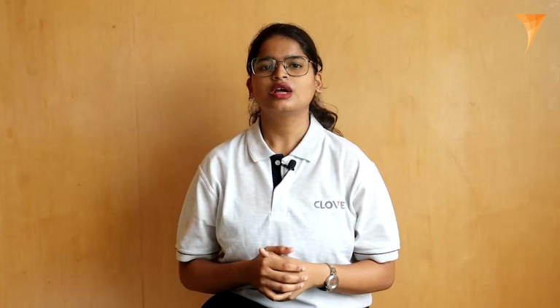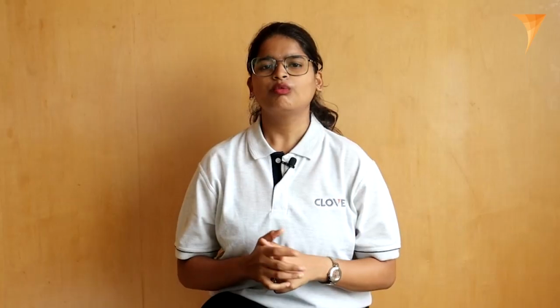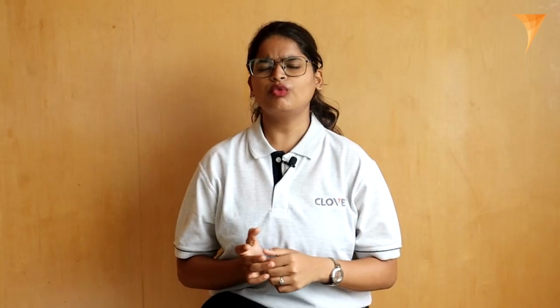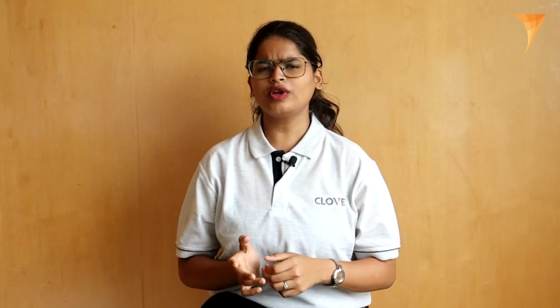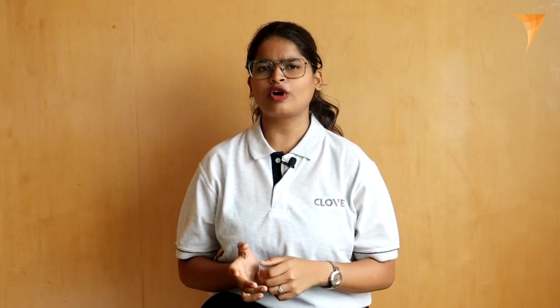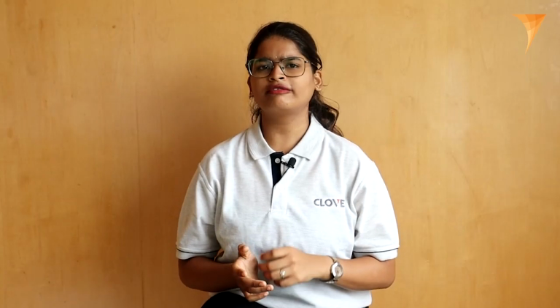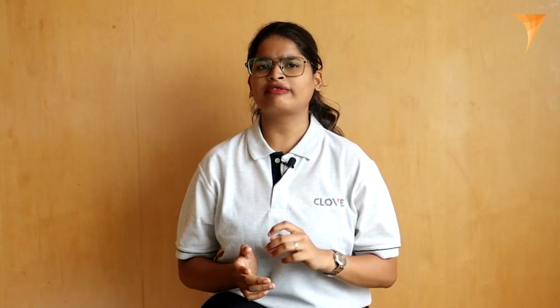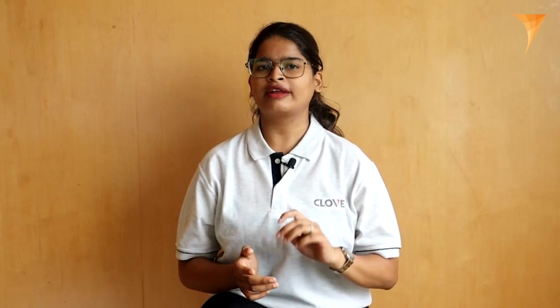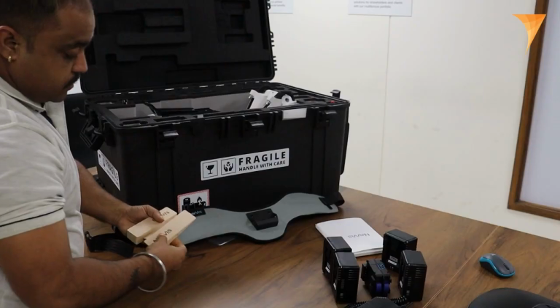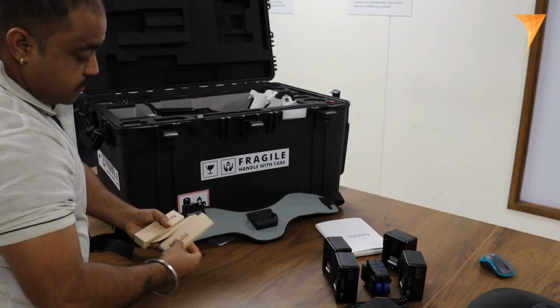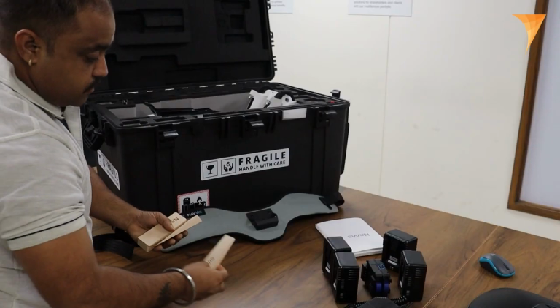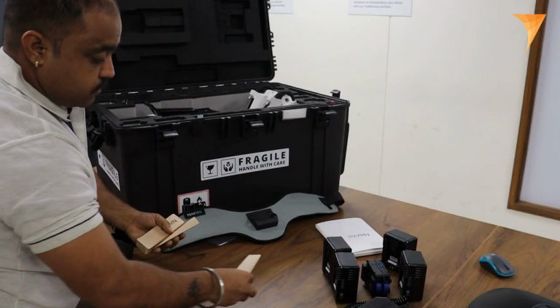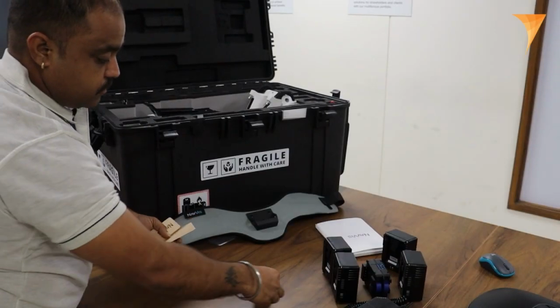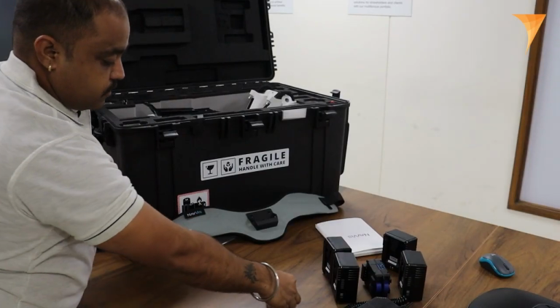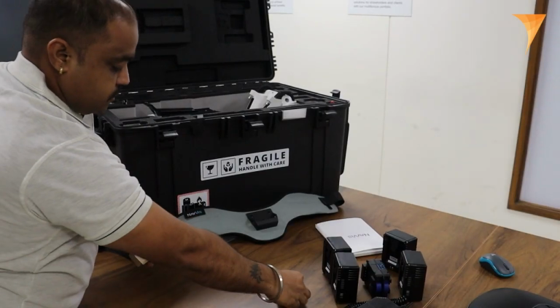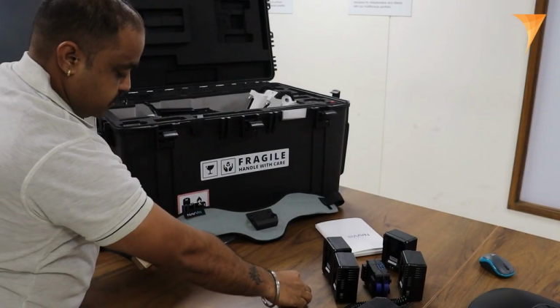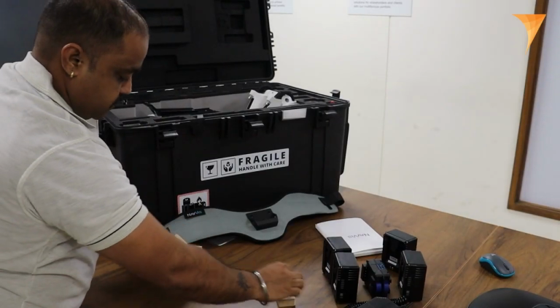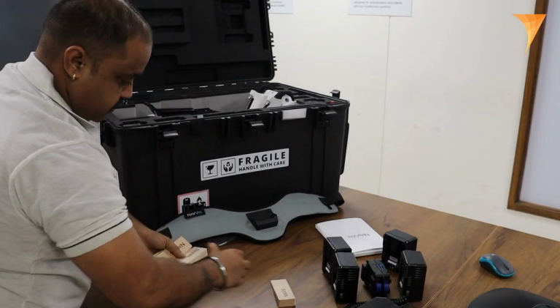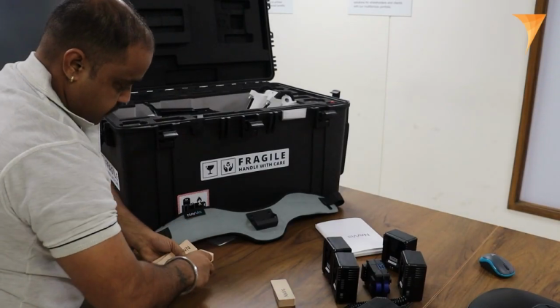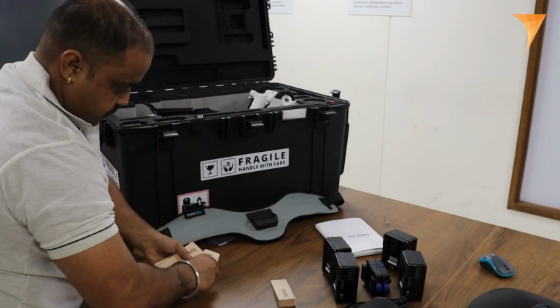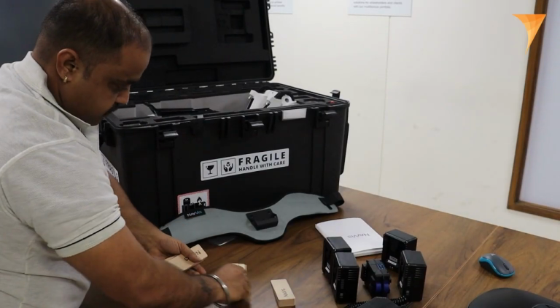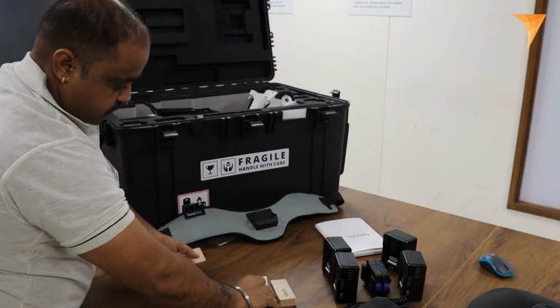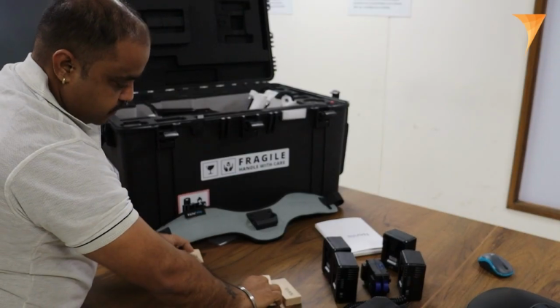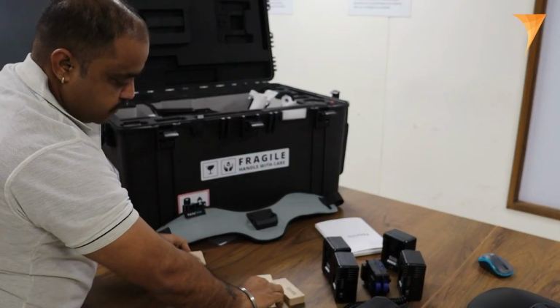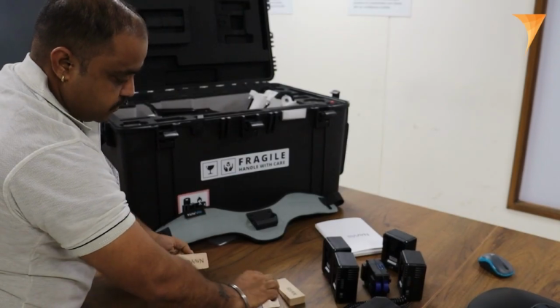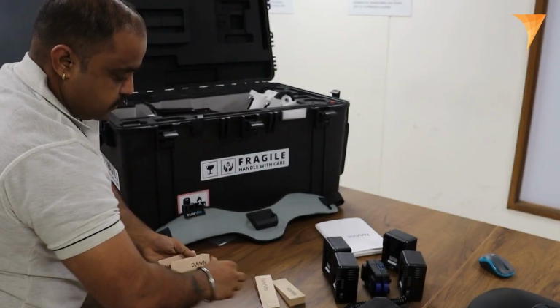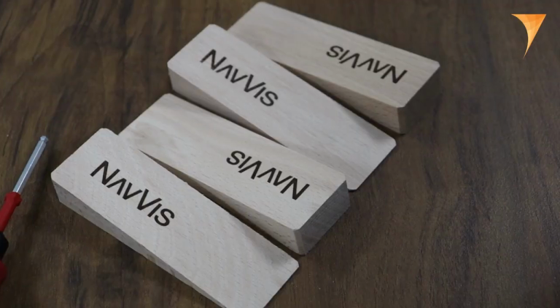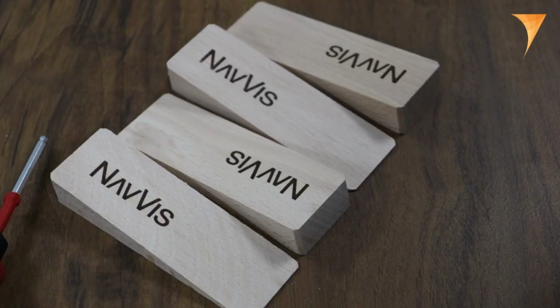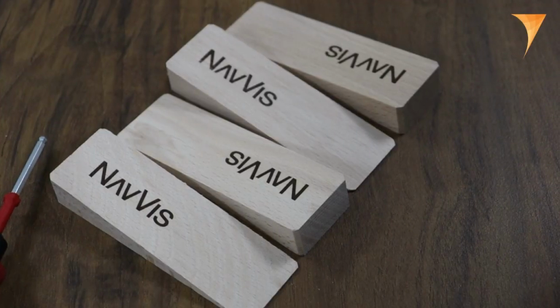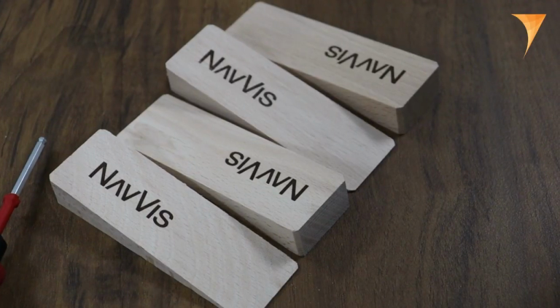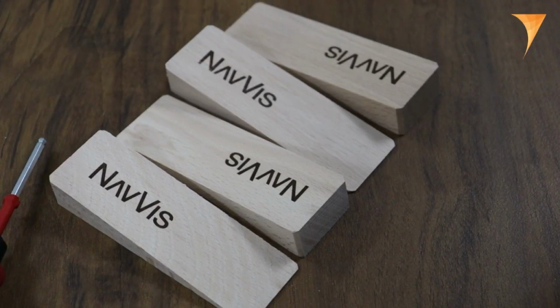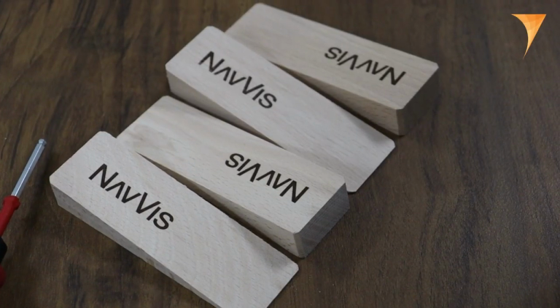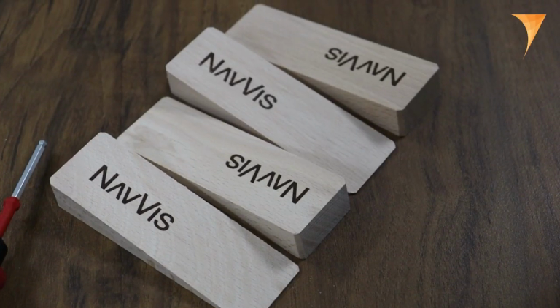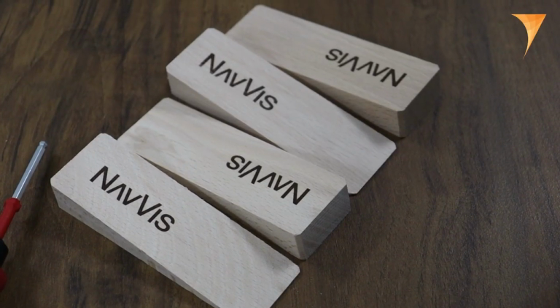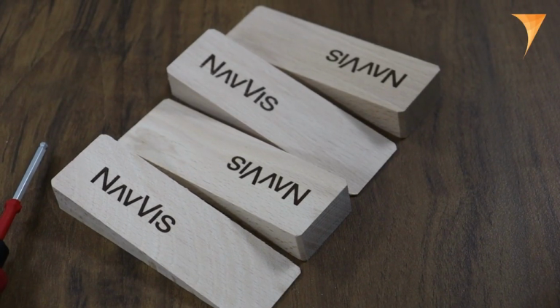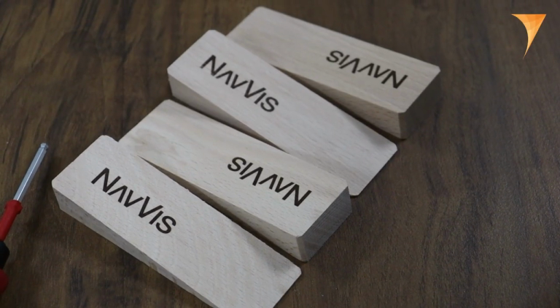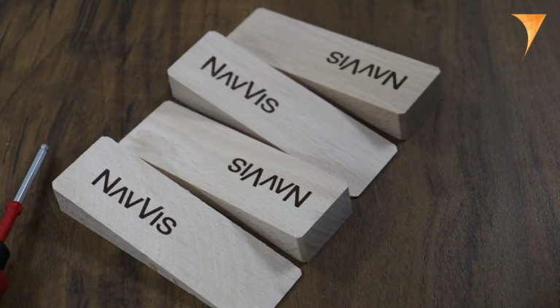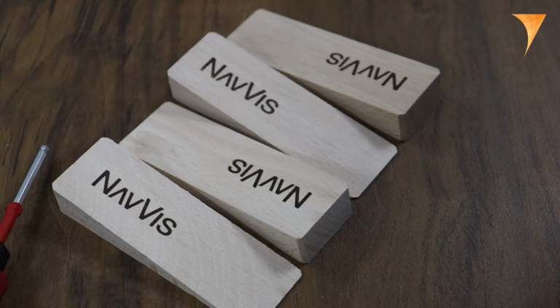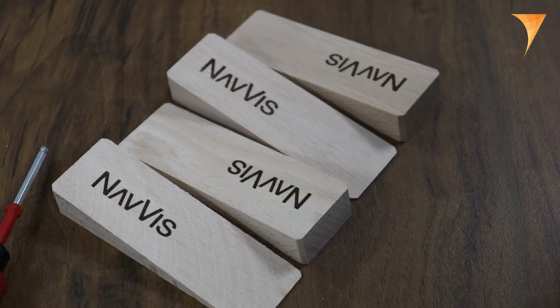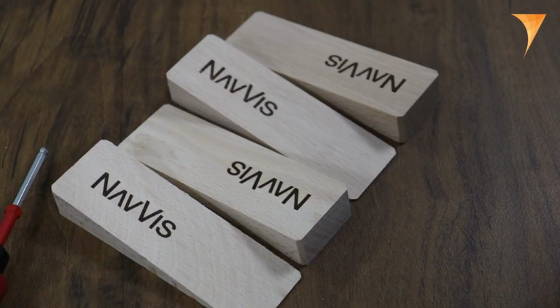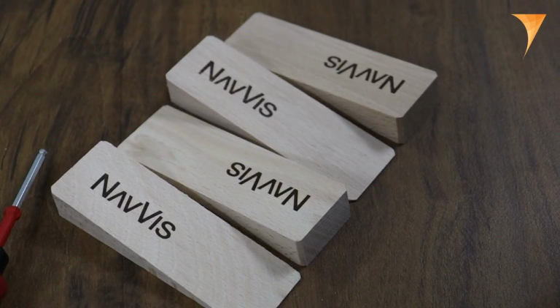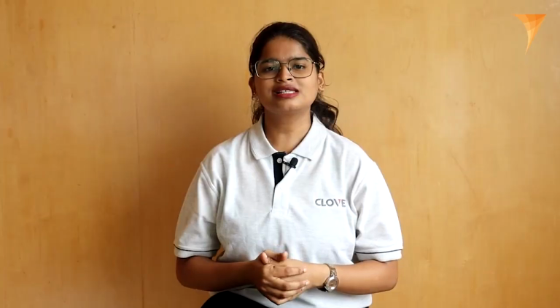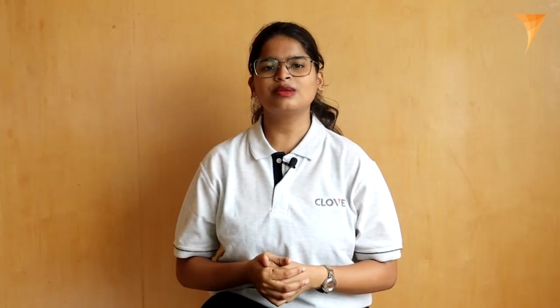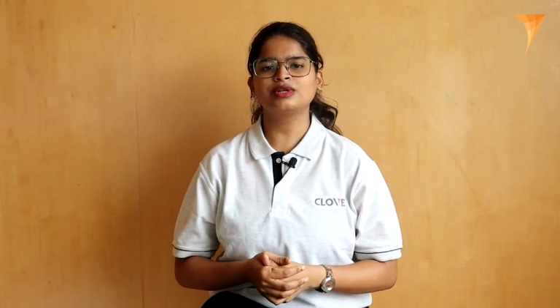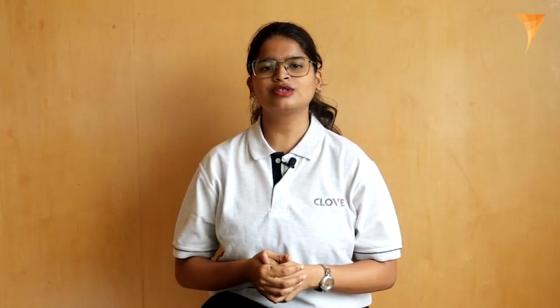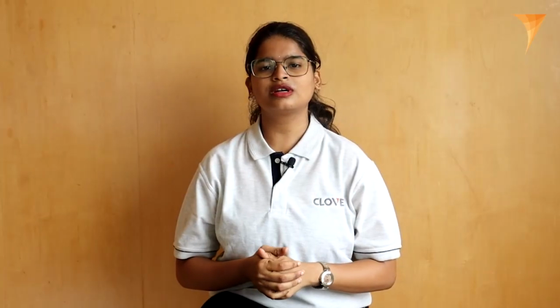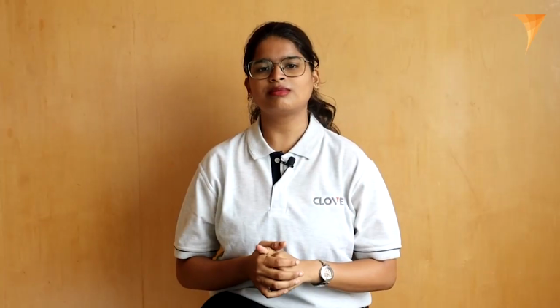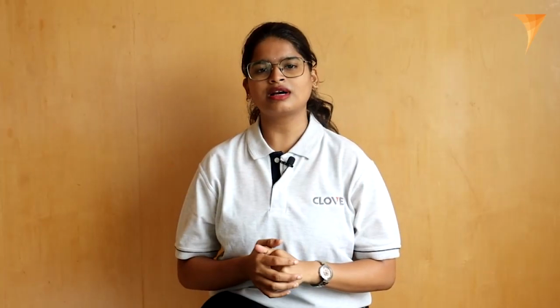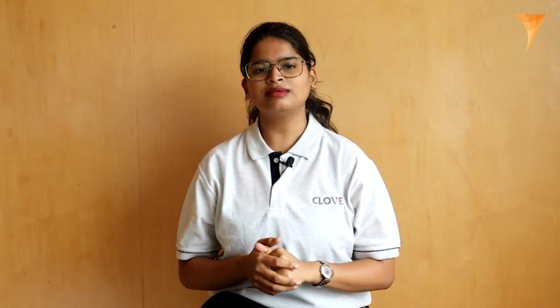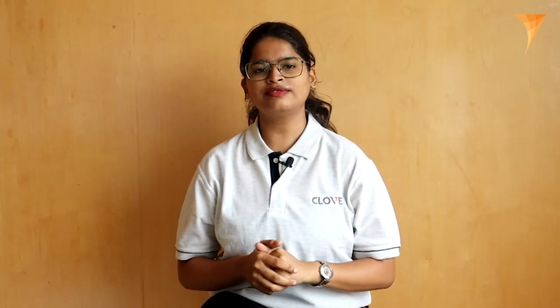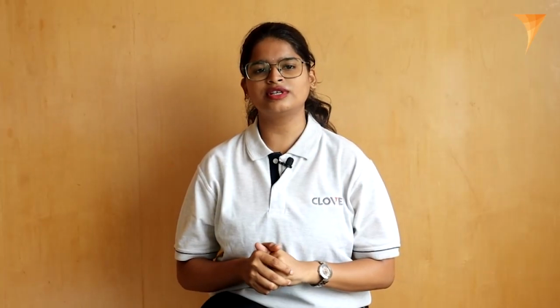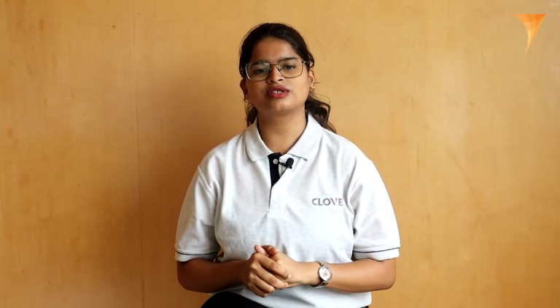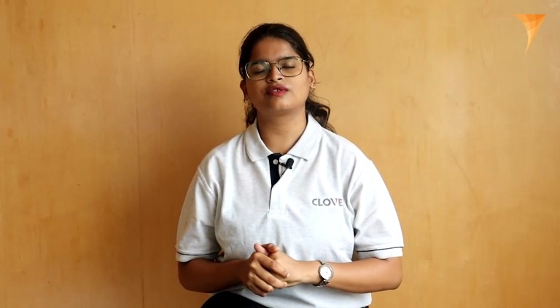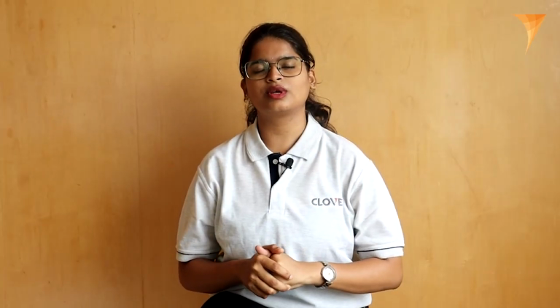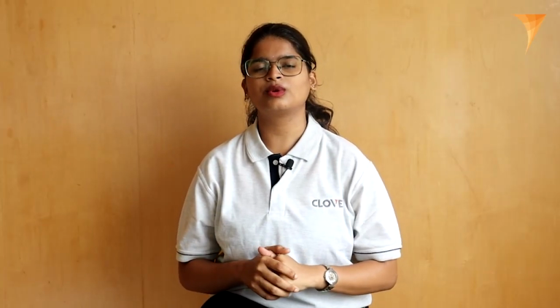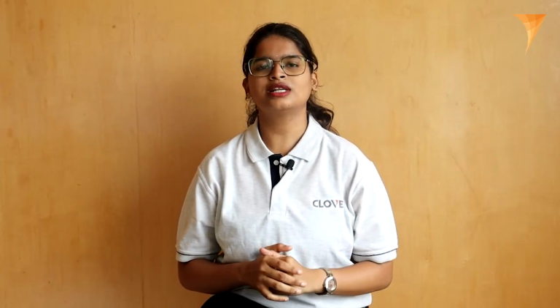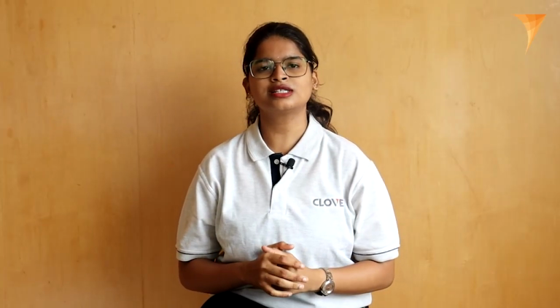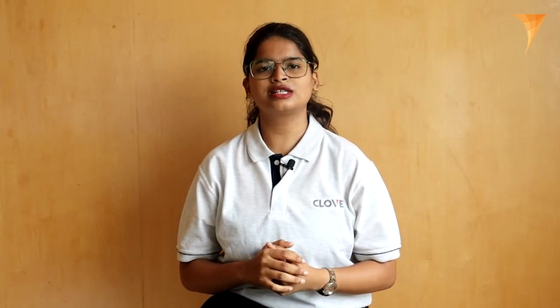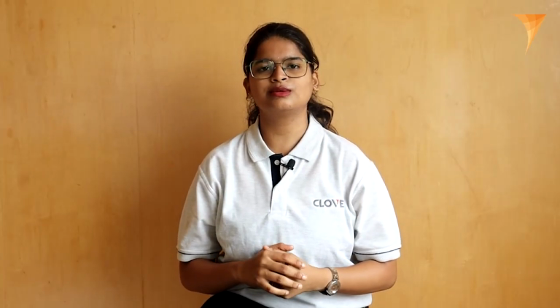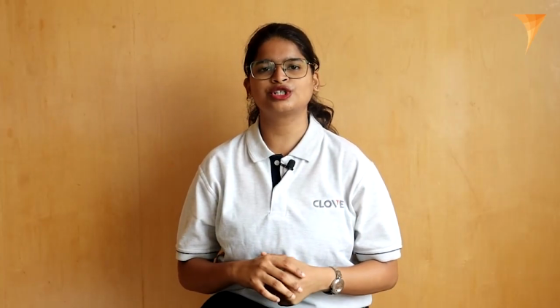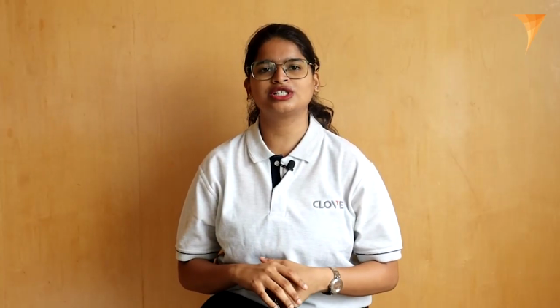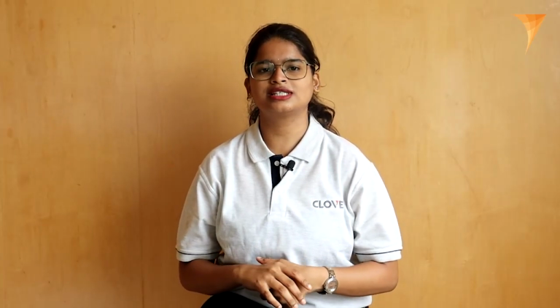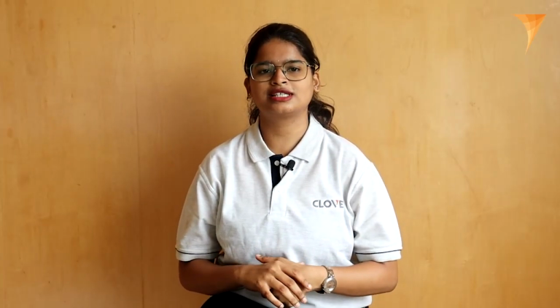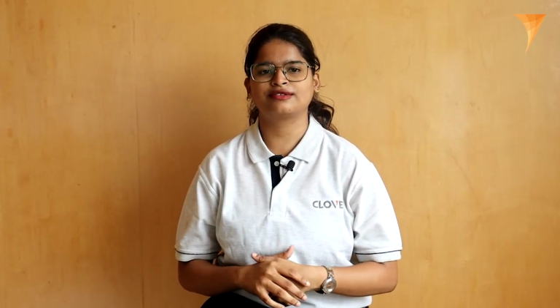Moving on, we find four door stoppers, which can be useful for holding doors open. Now let's delve into the remarkable features of the VLX3 machine itself.